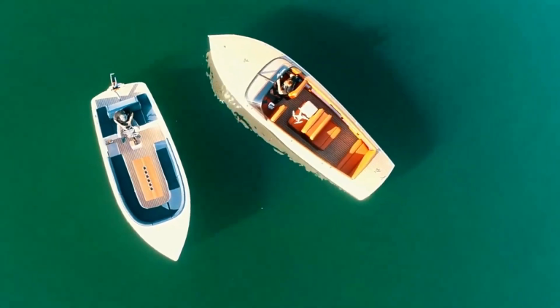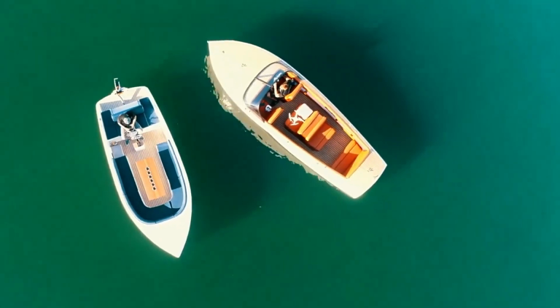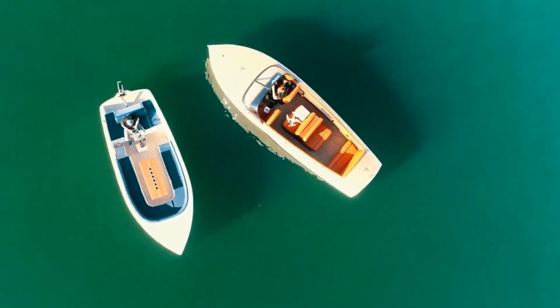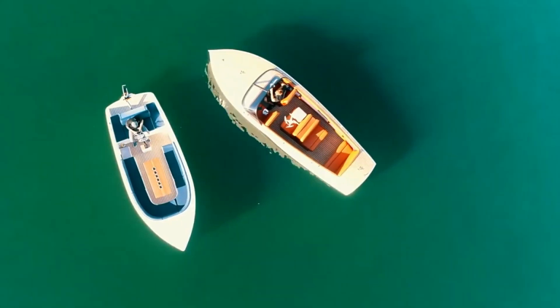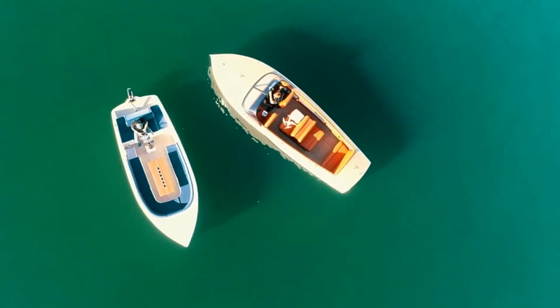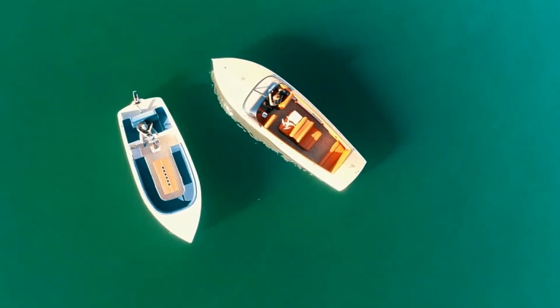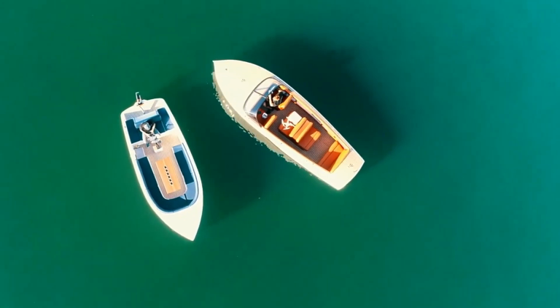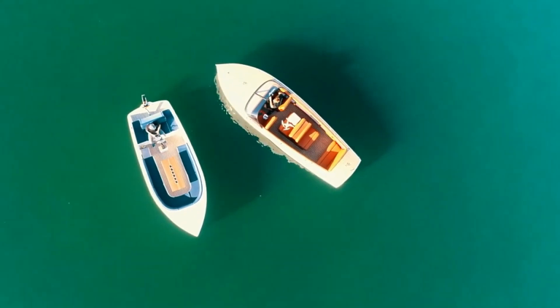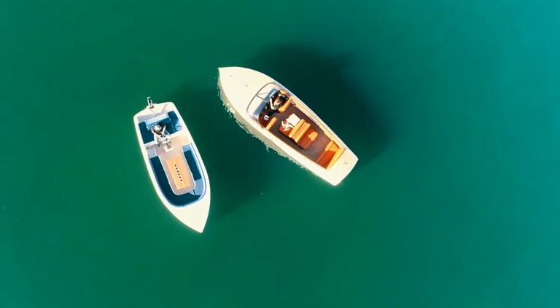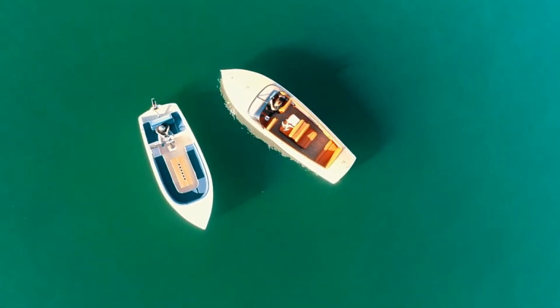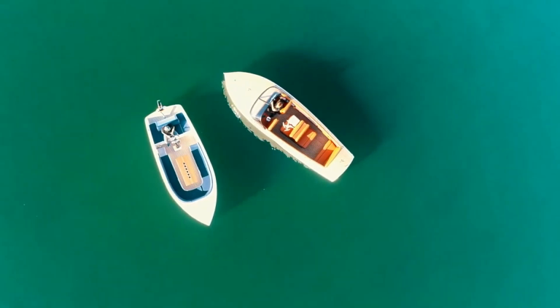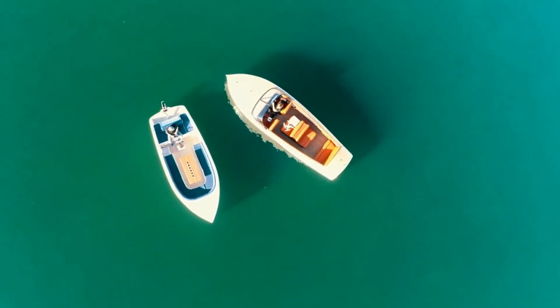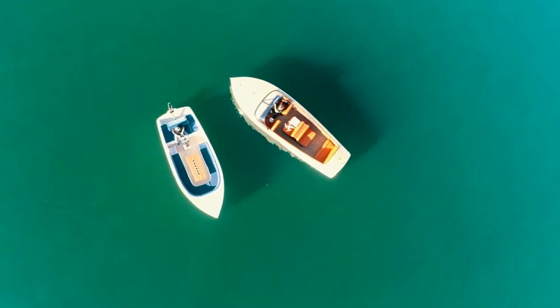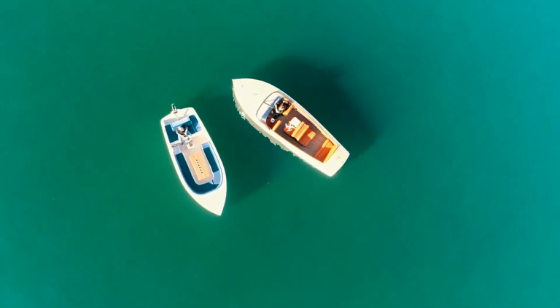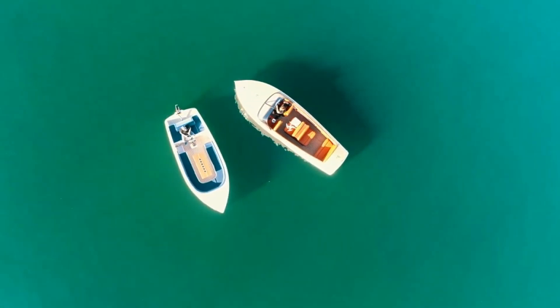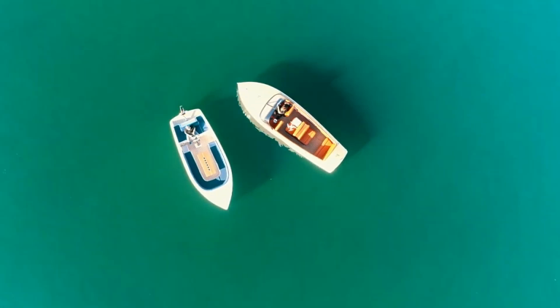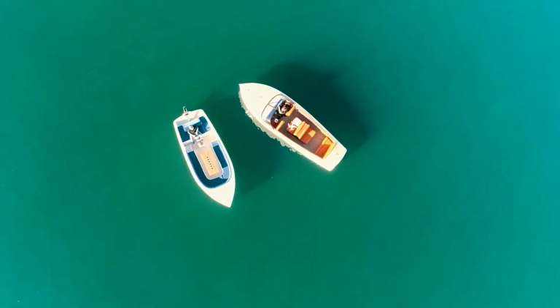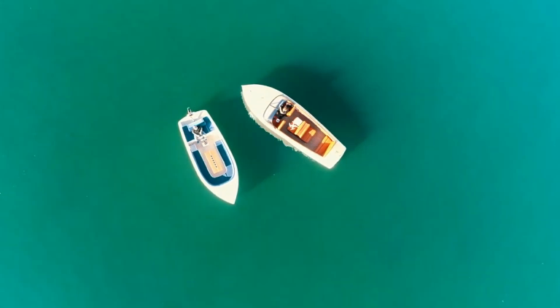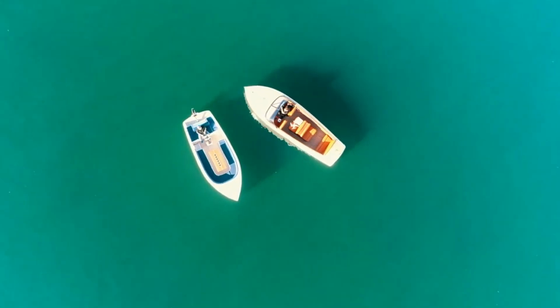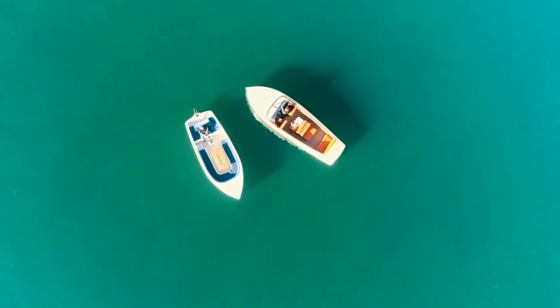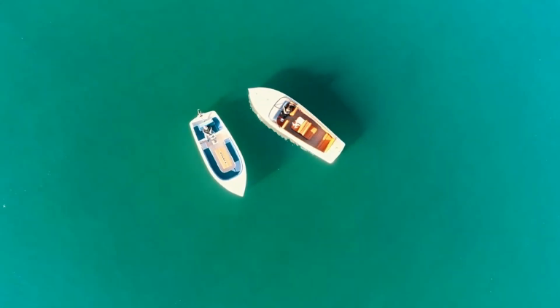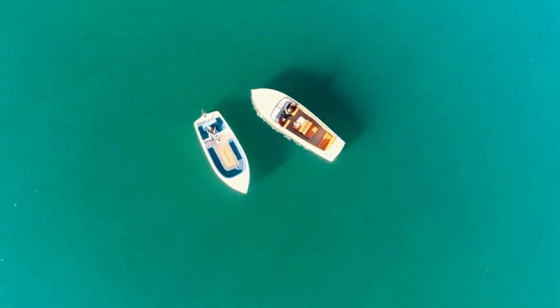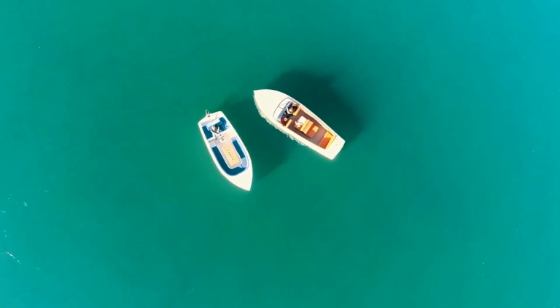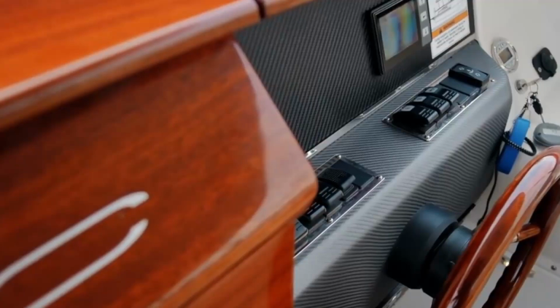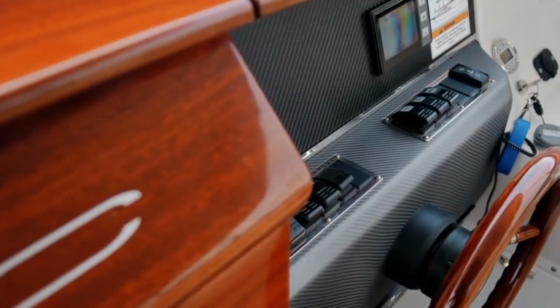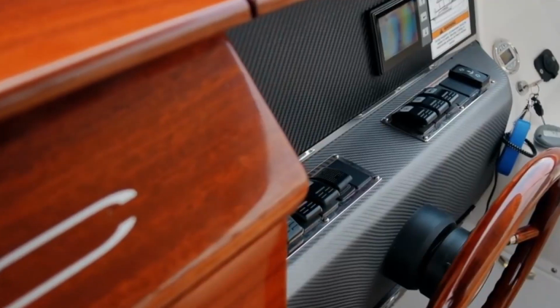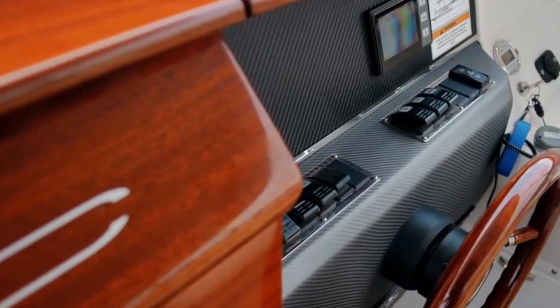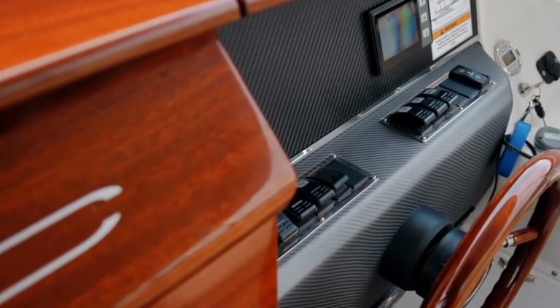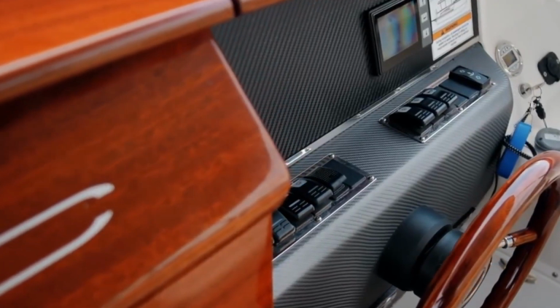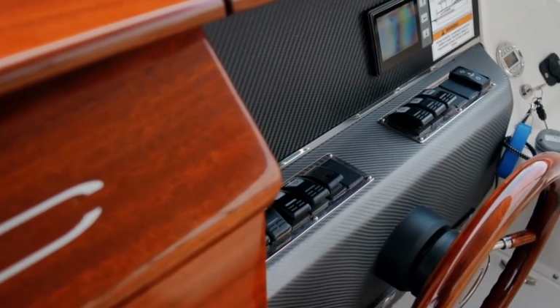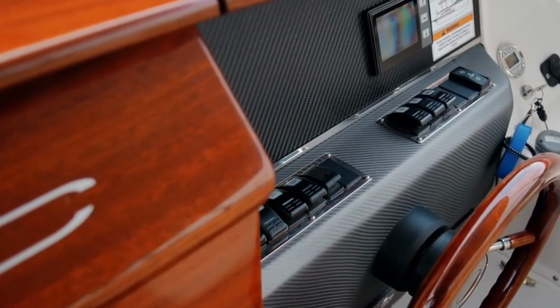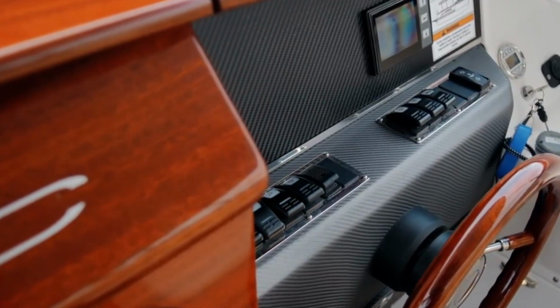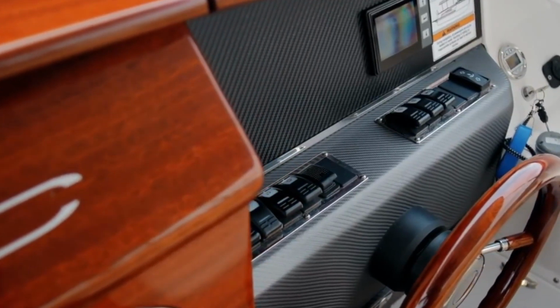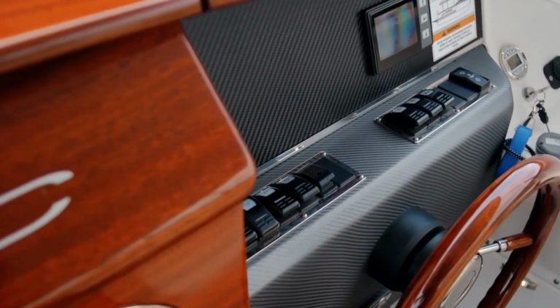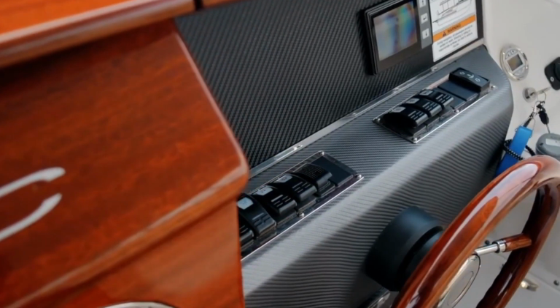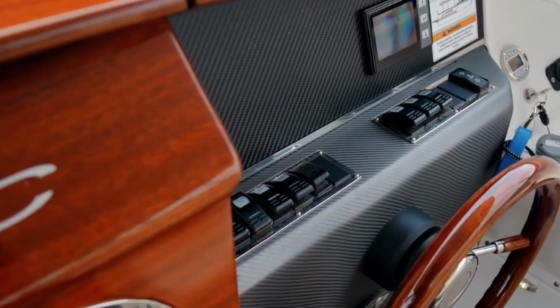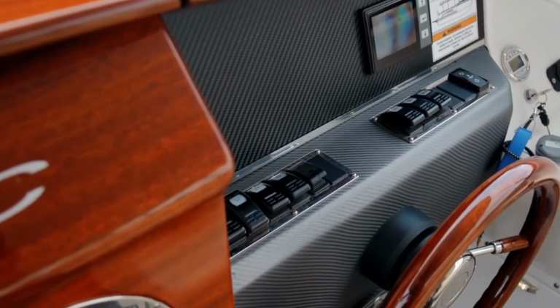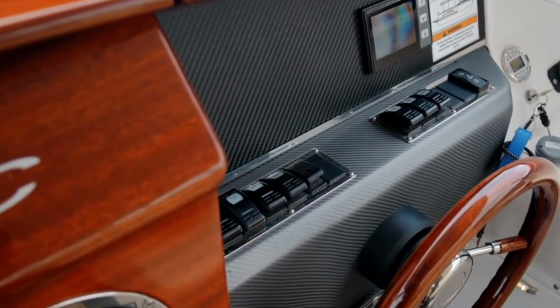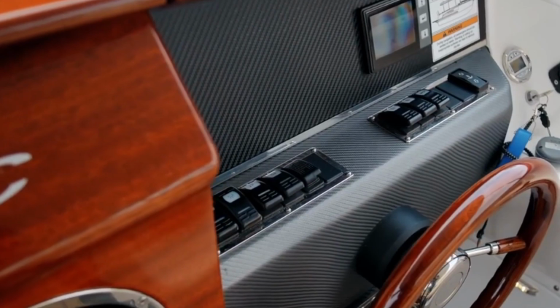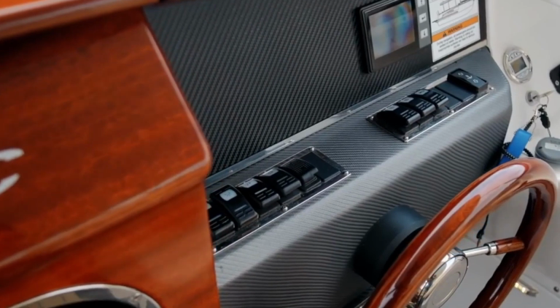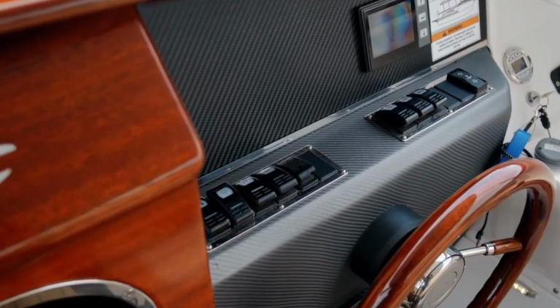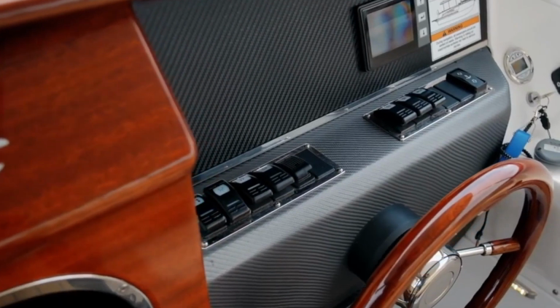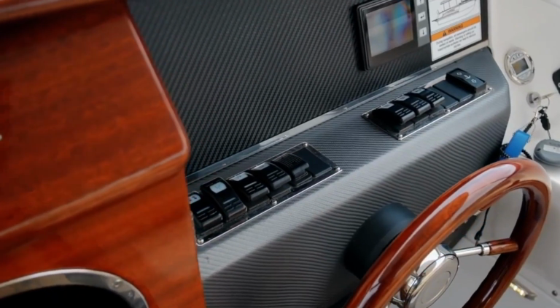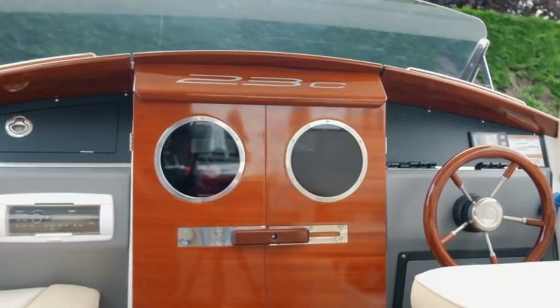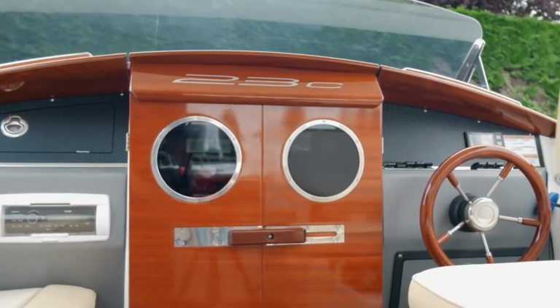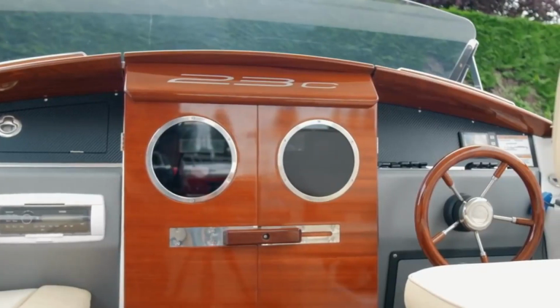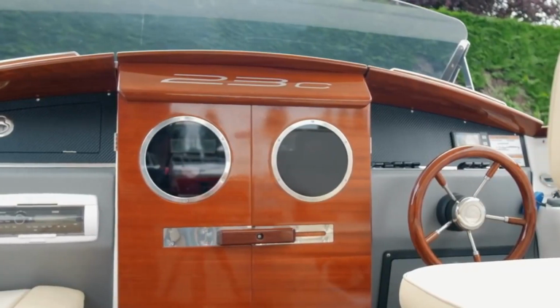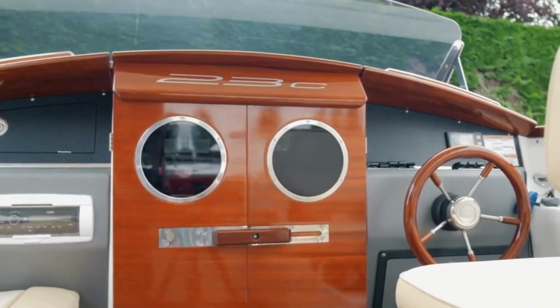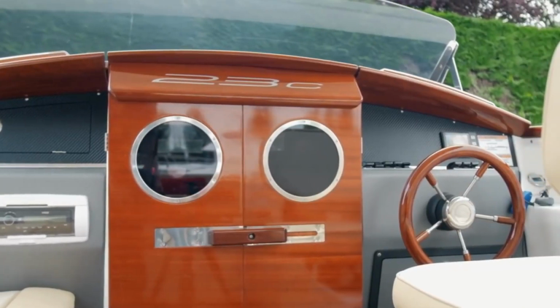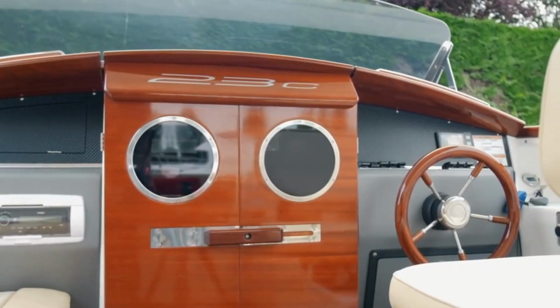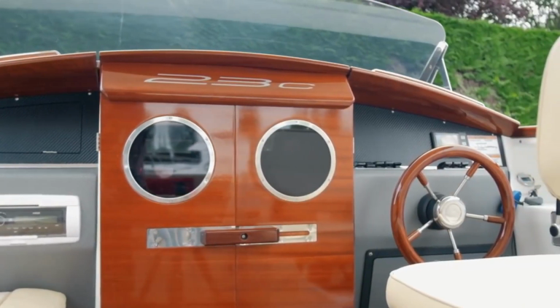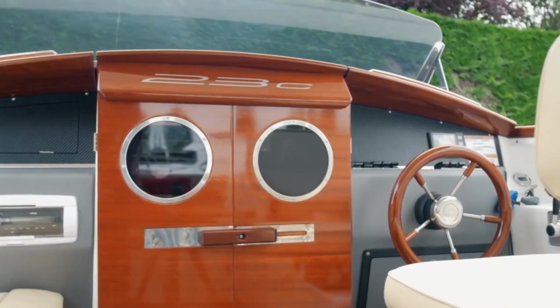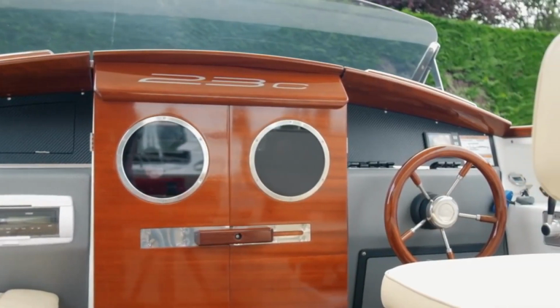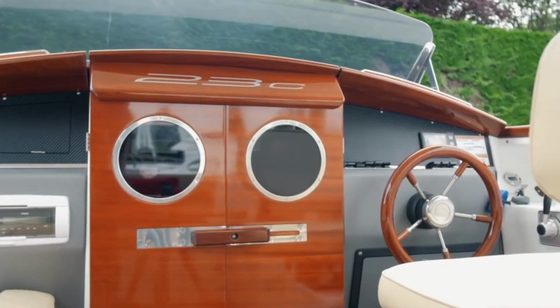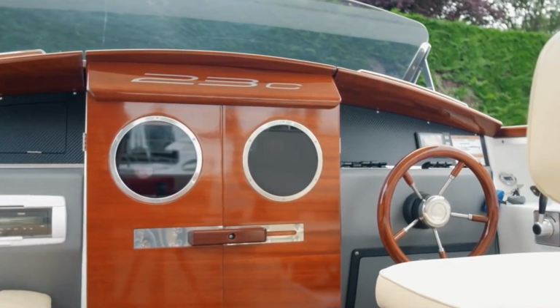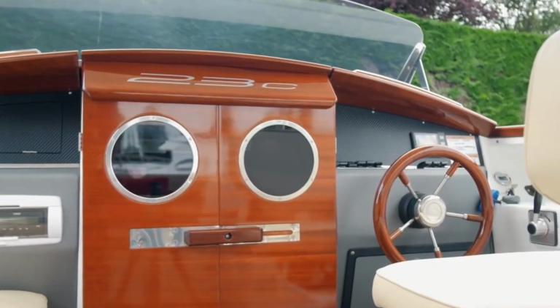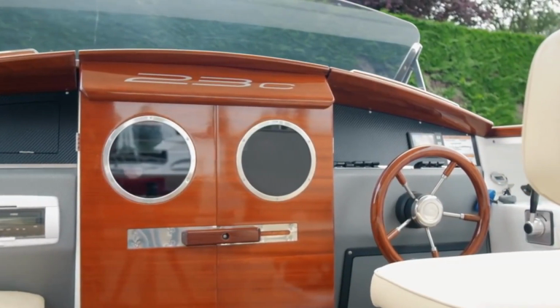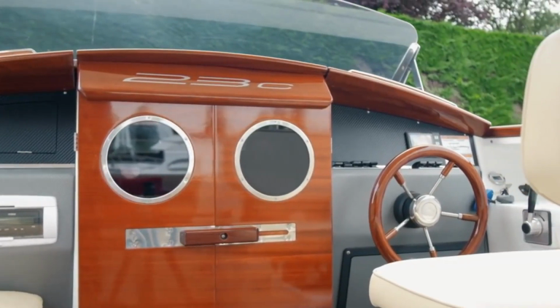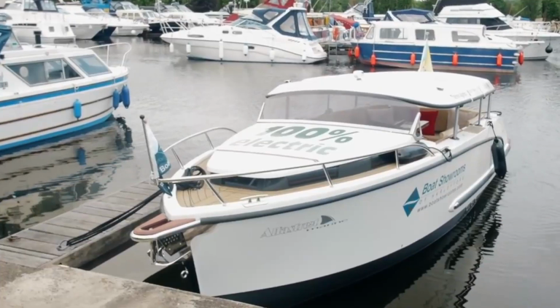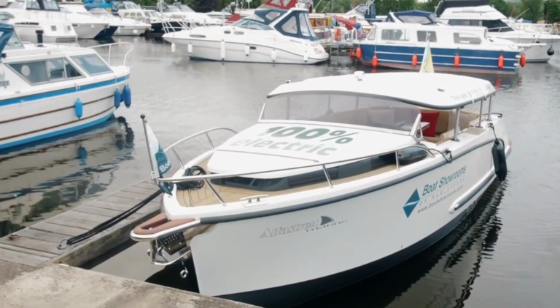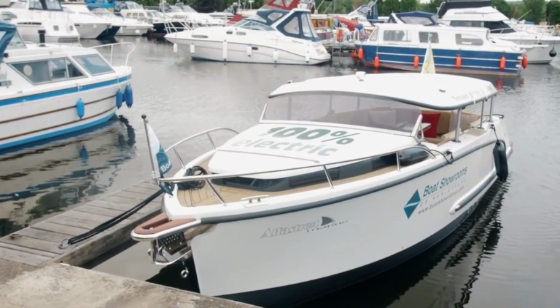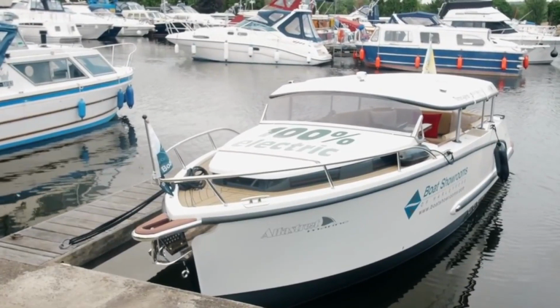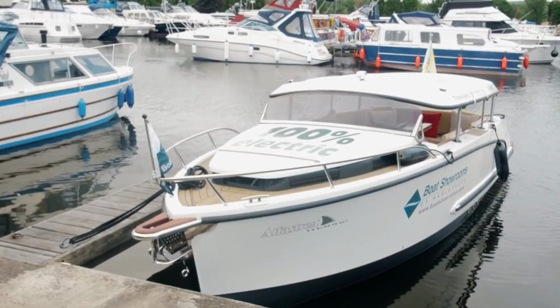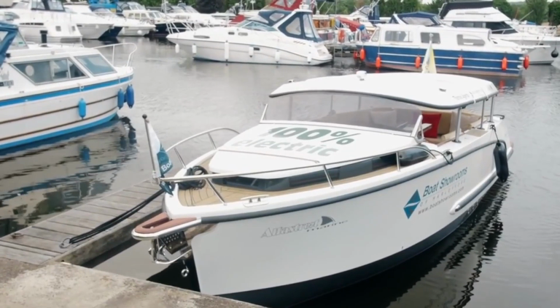Hi viewer, you're here to see some amazingly futuristic electric boats. So let's cut the fluff and get right to it.